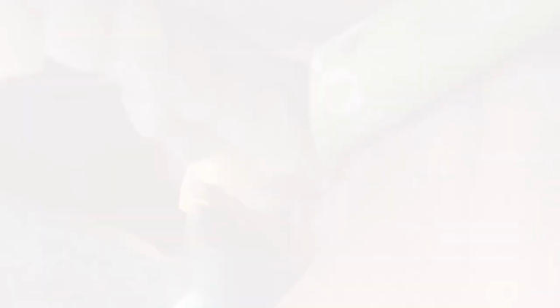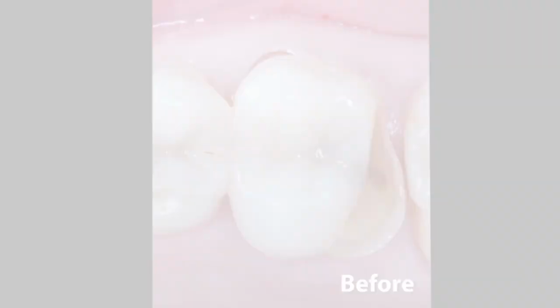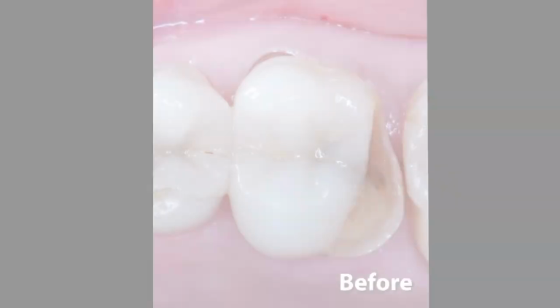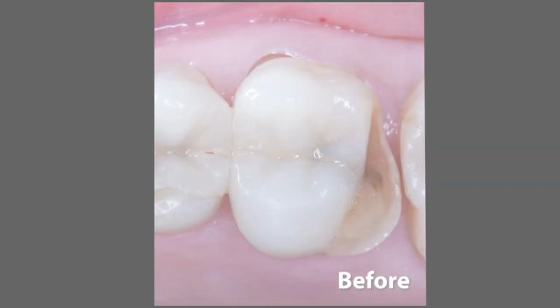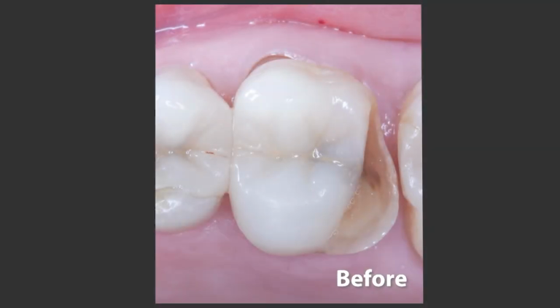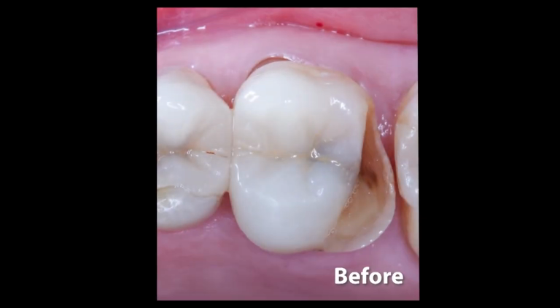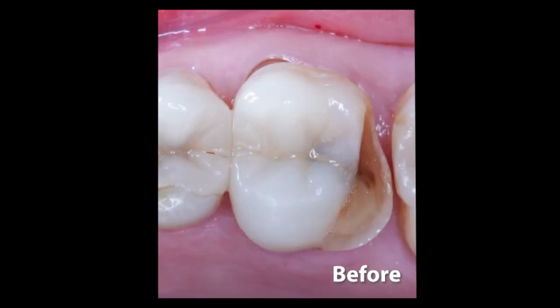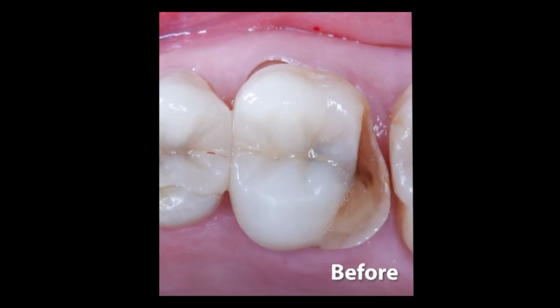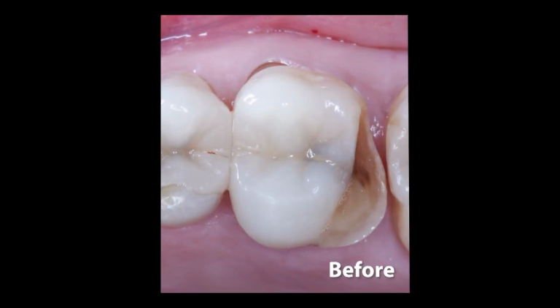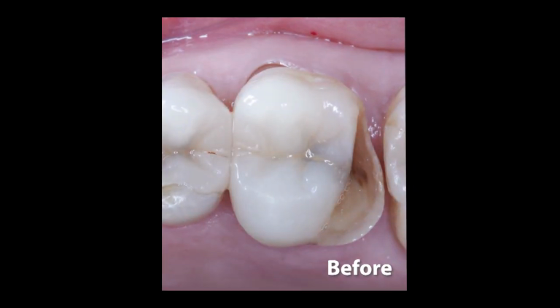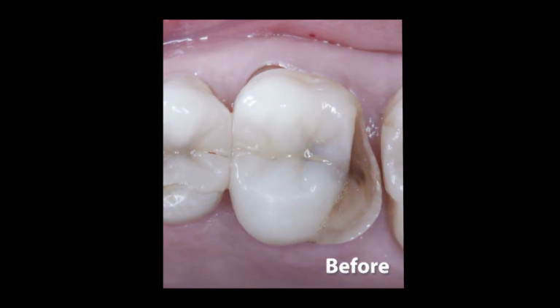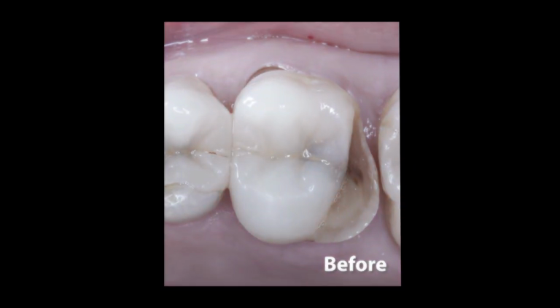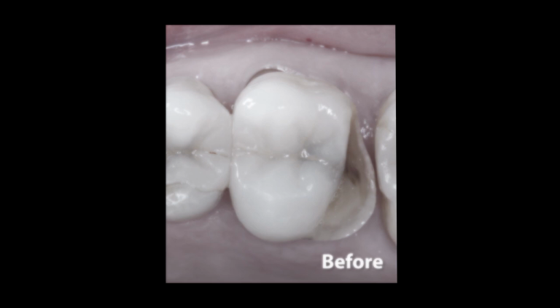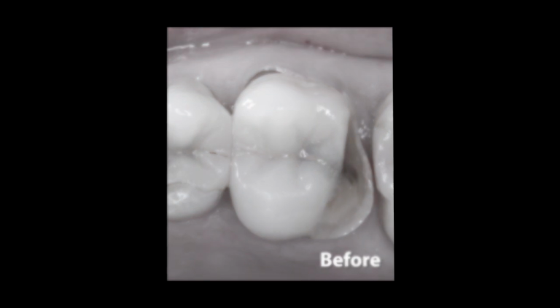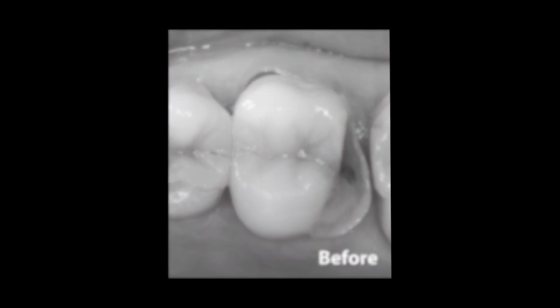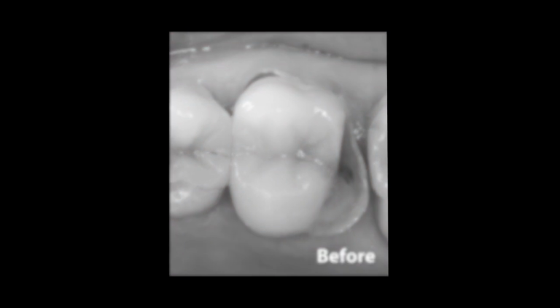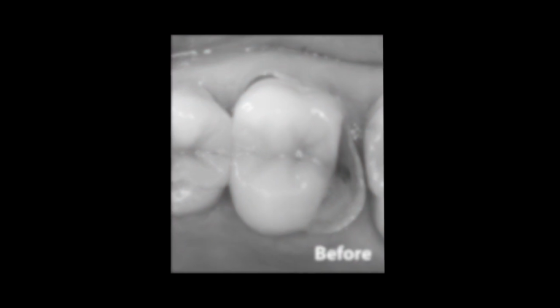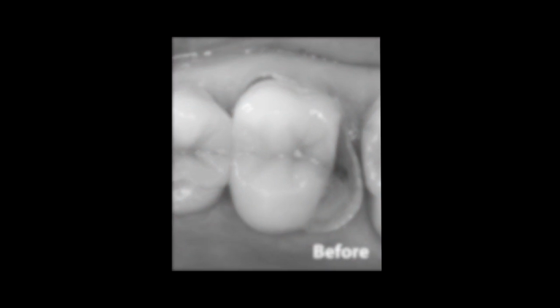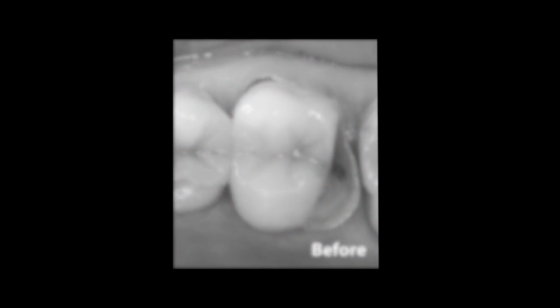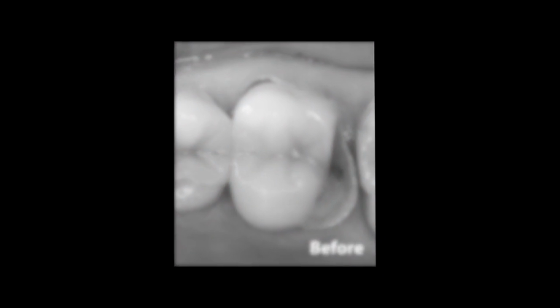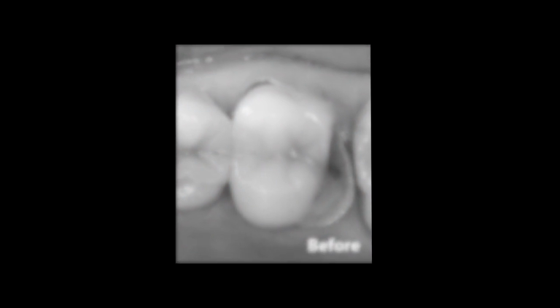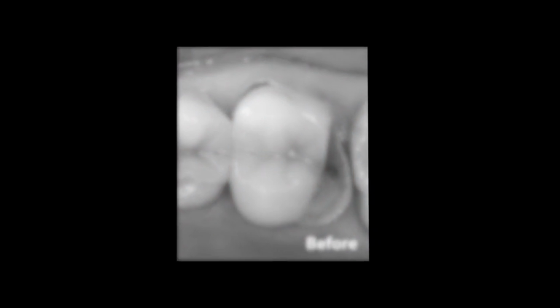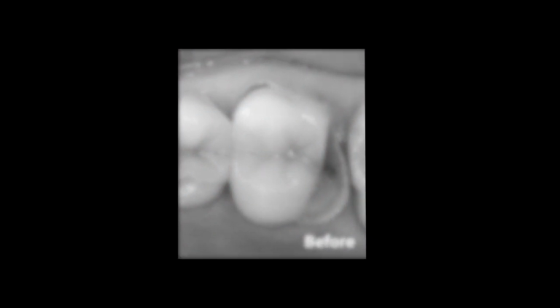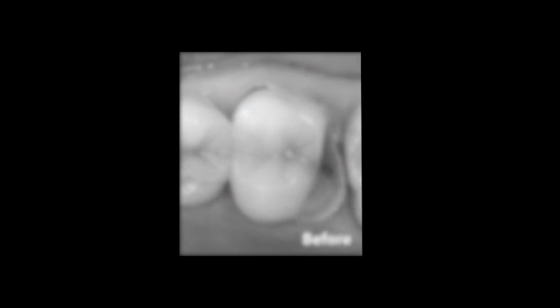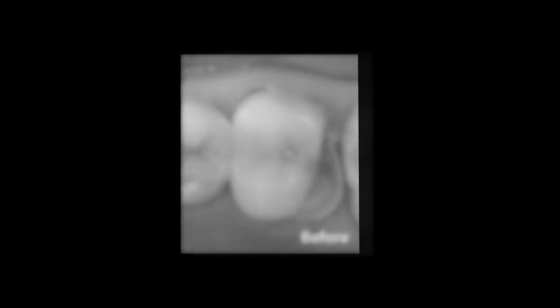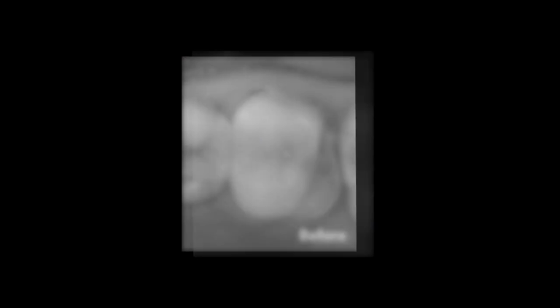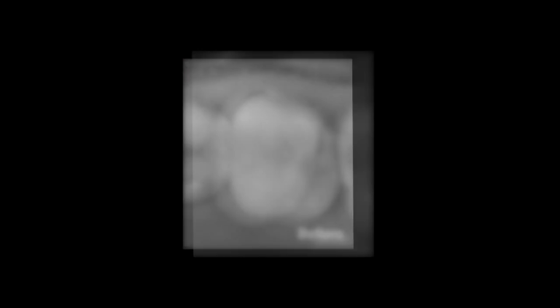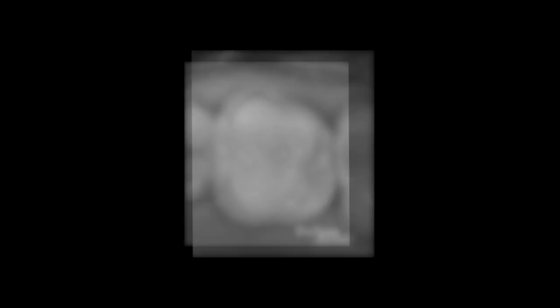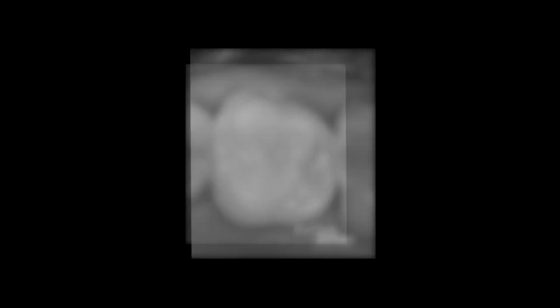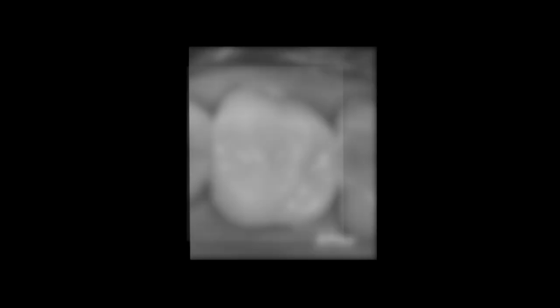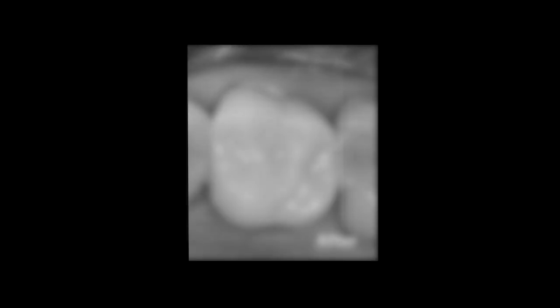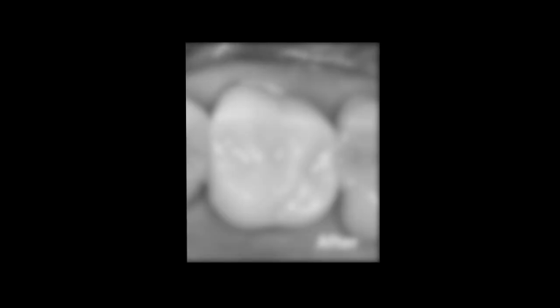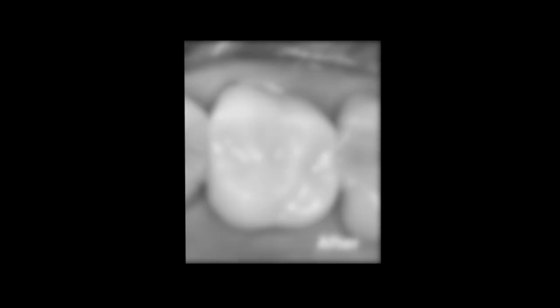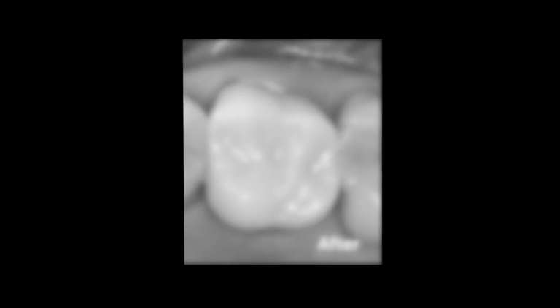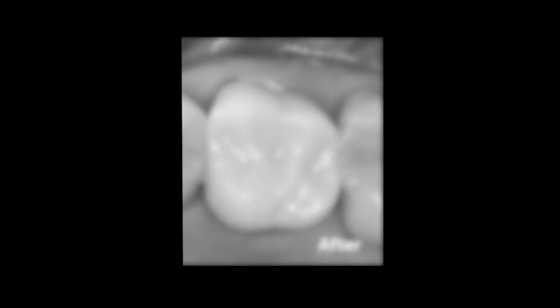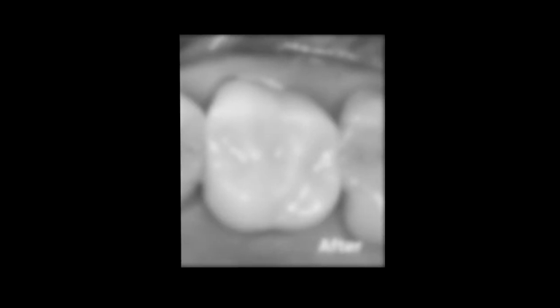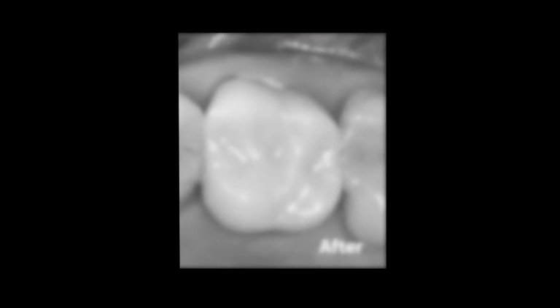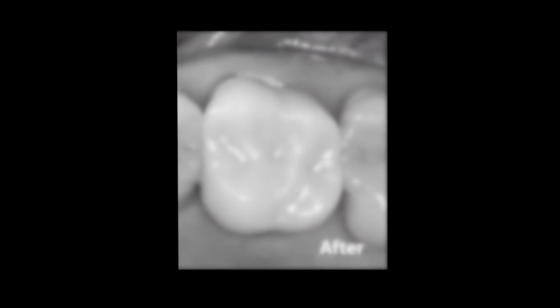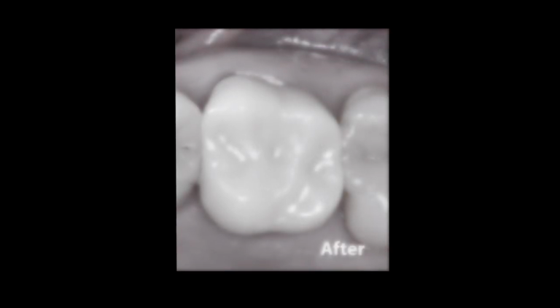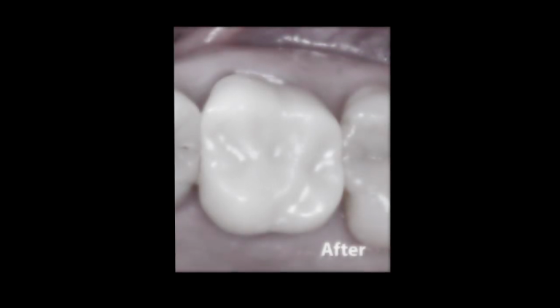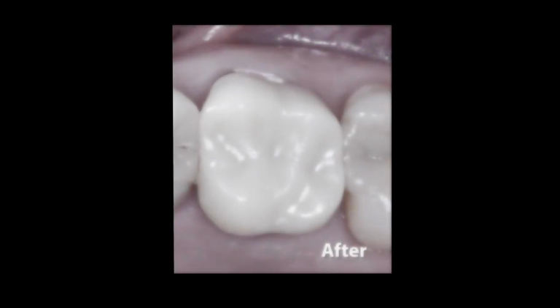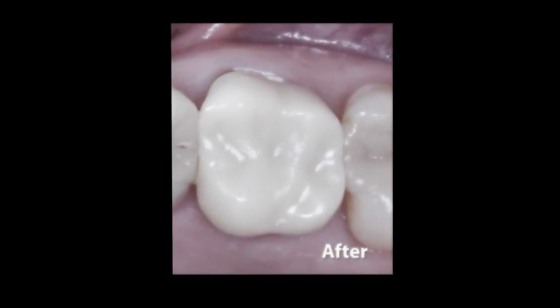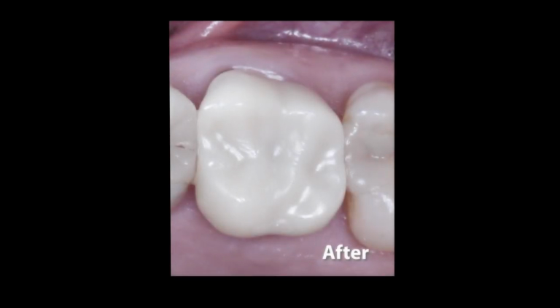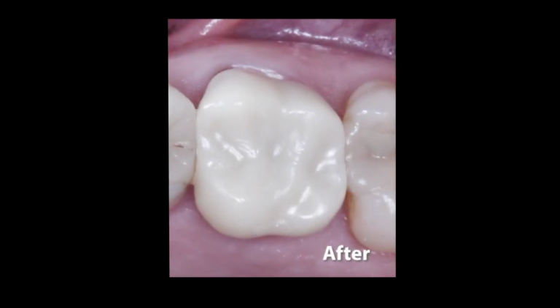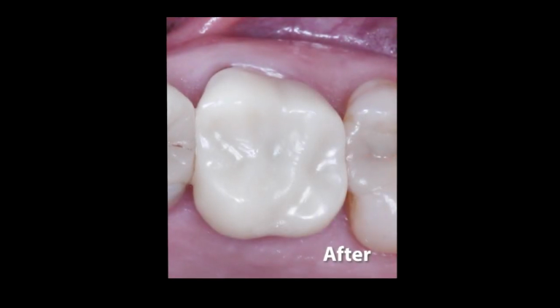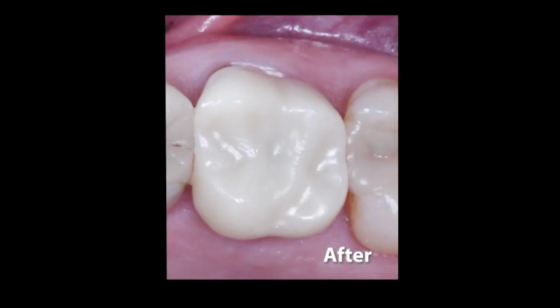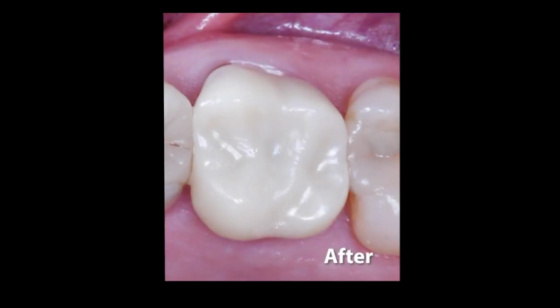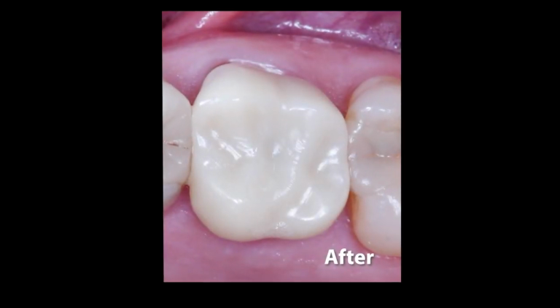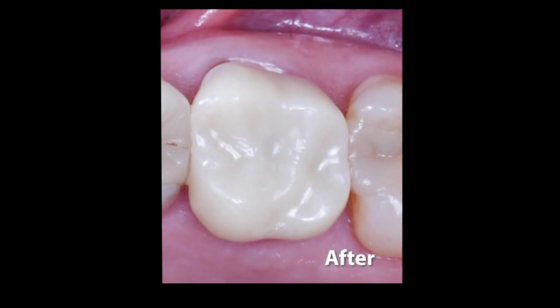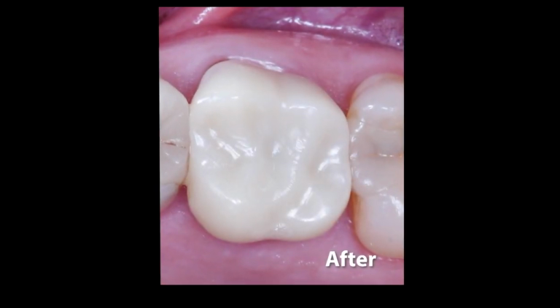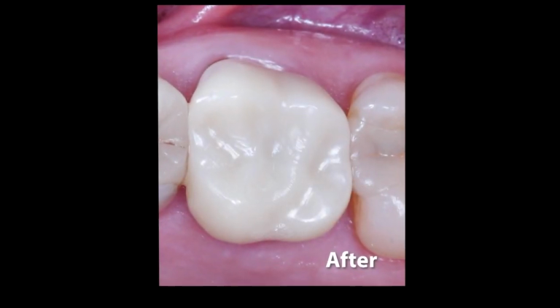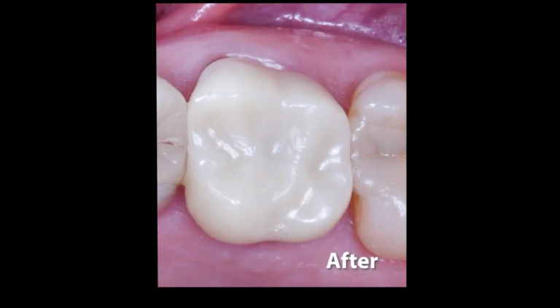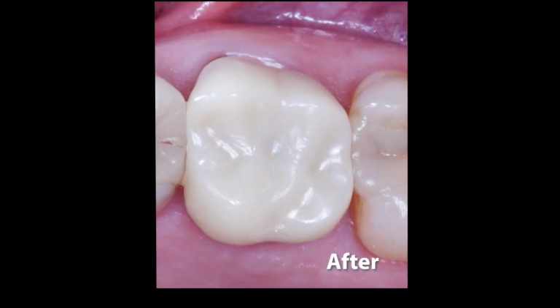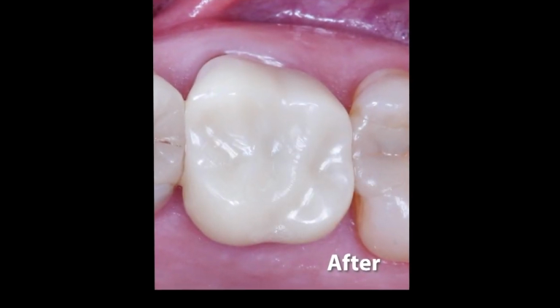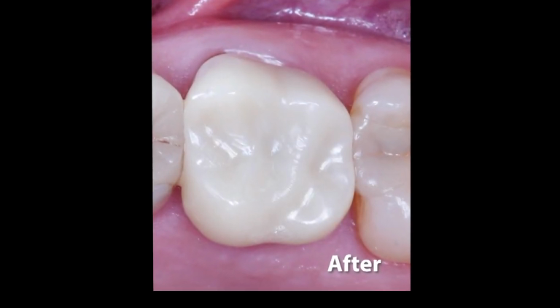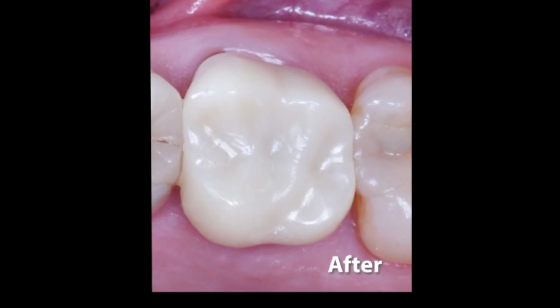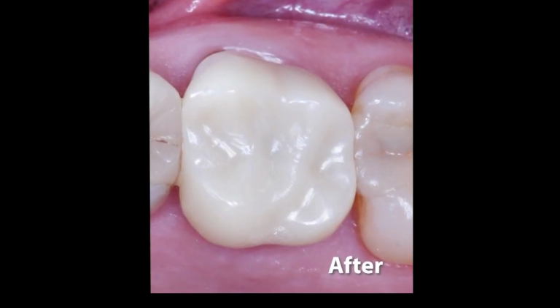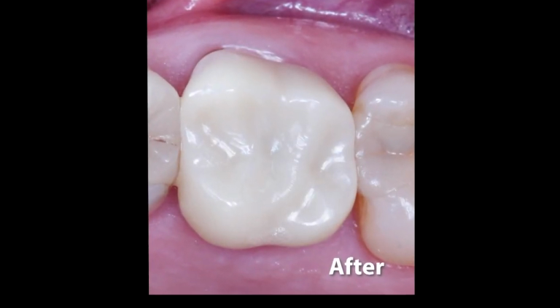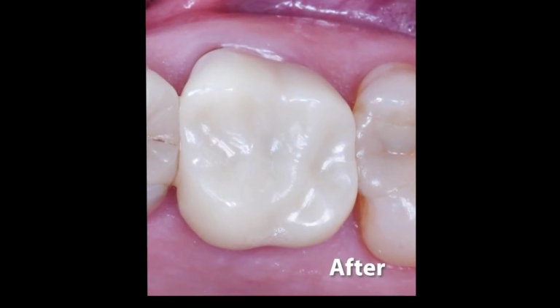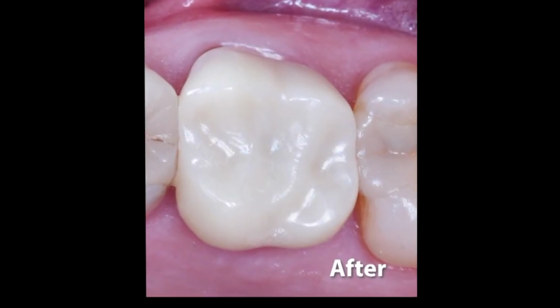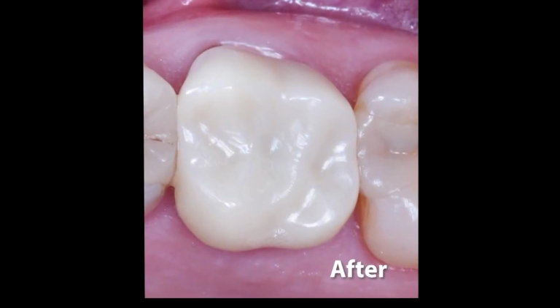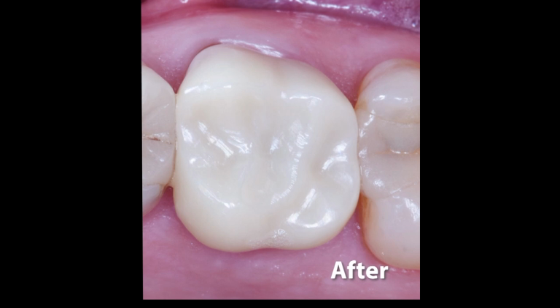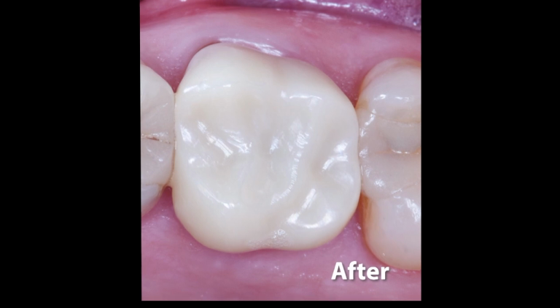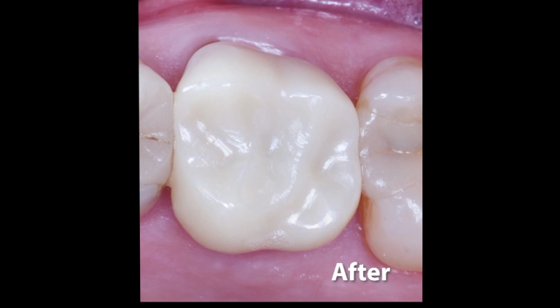And there you have it — zero compromise for an immediate Bruxer crown using the Glidewell in-office solution.